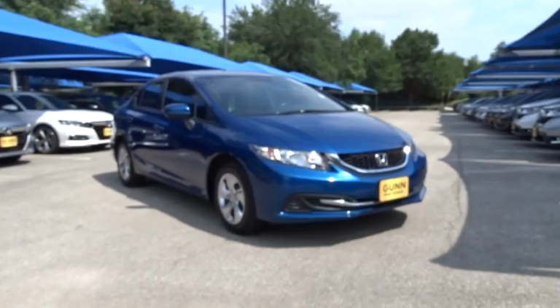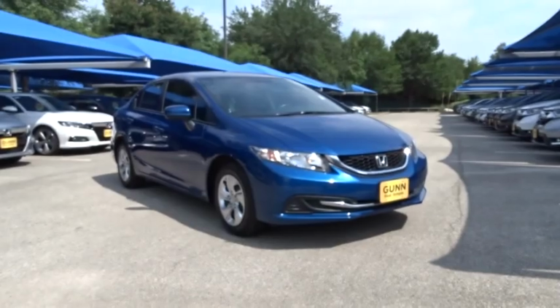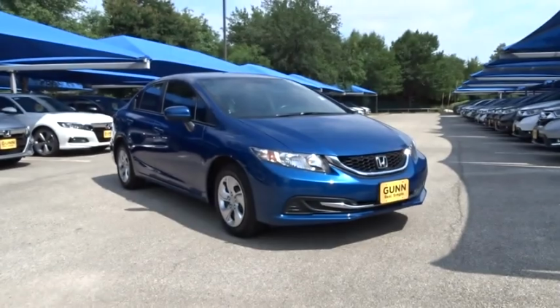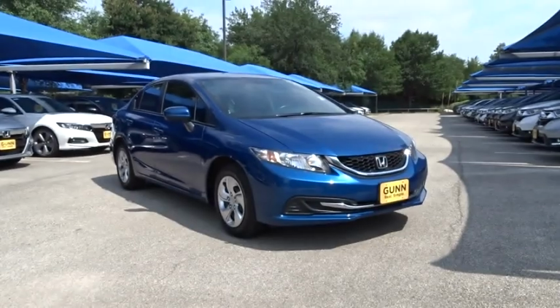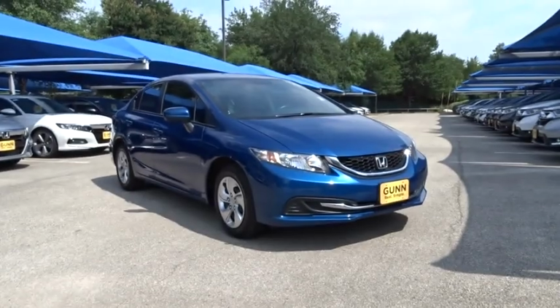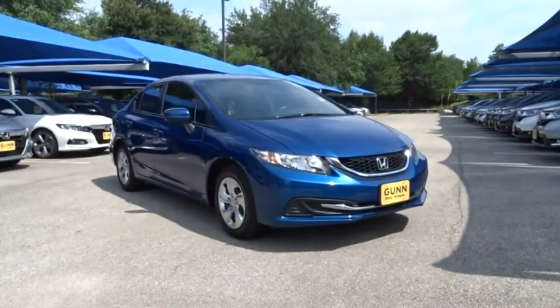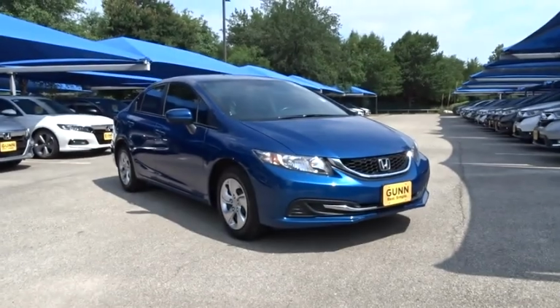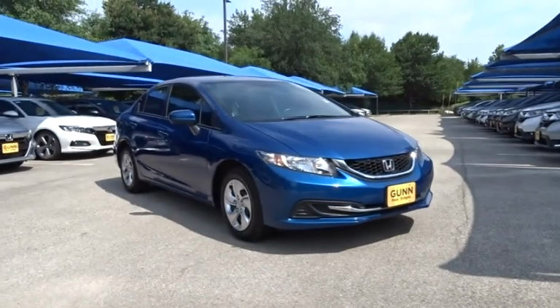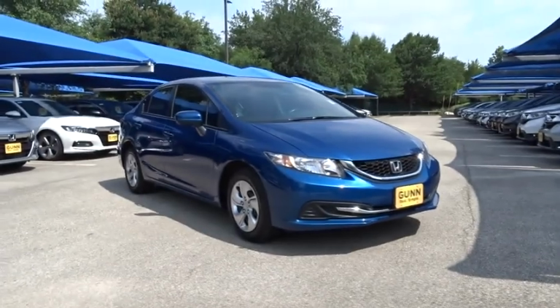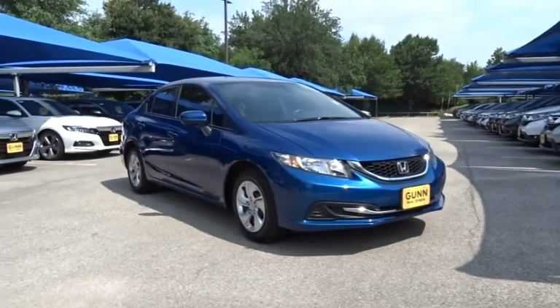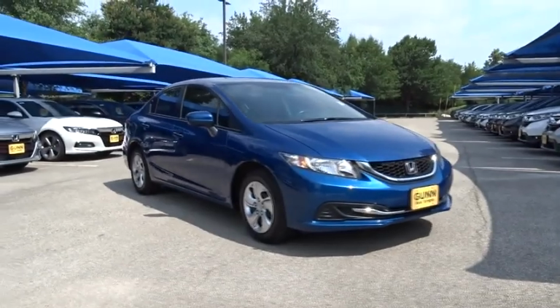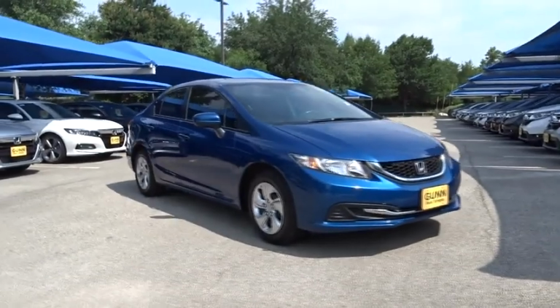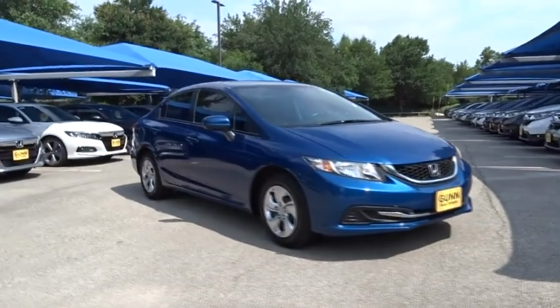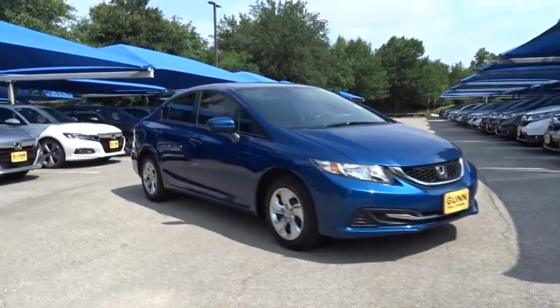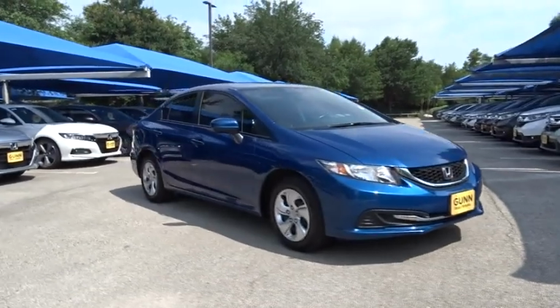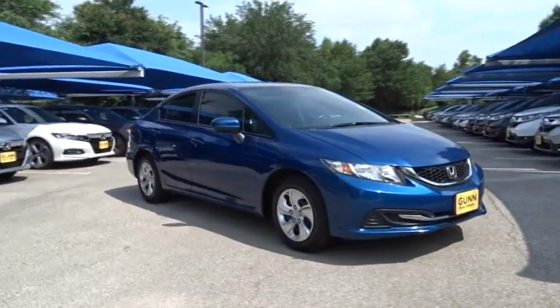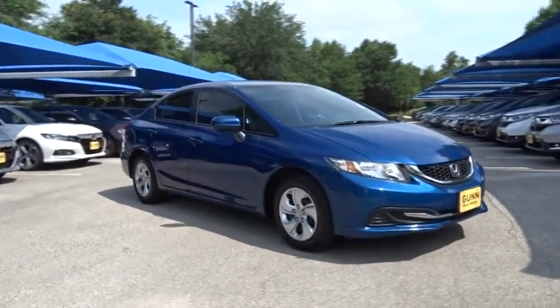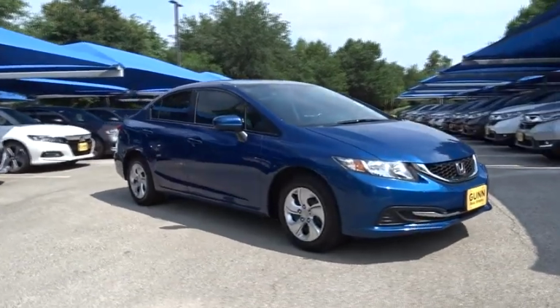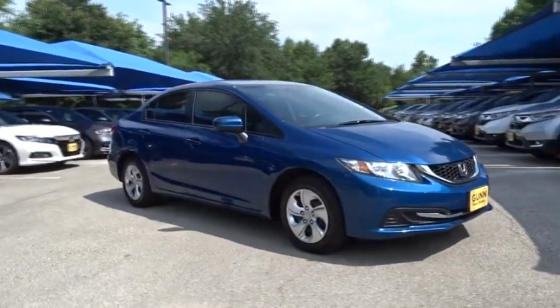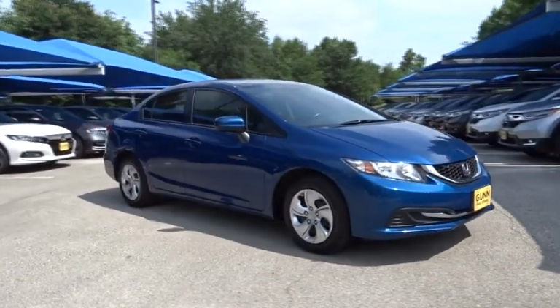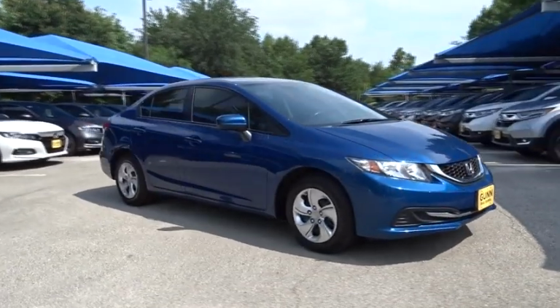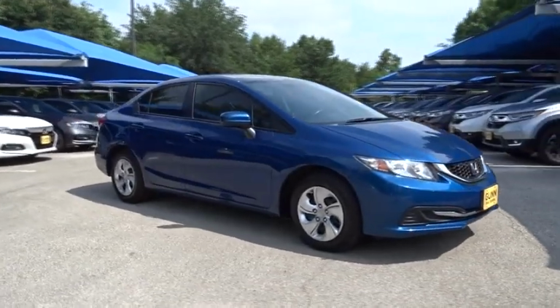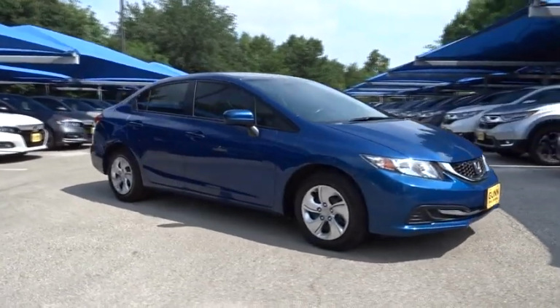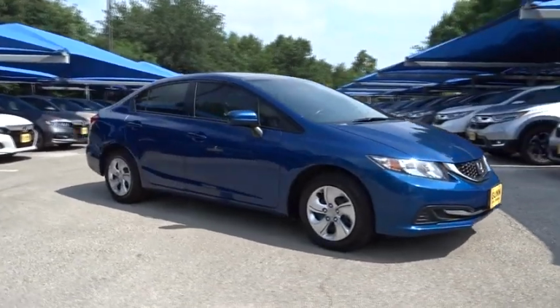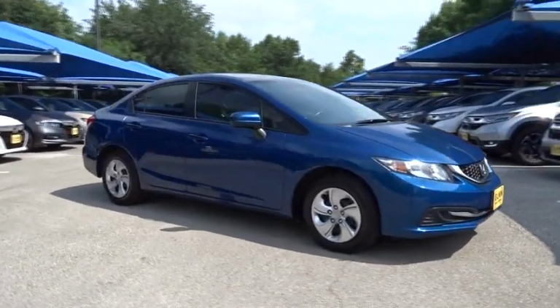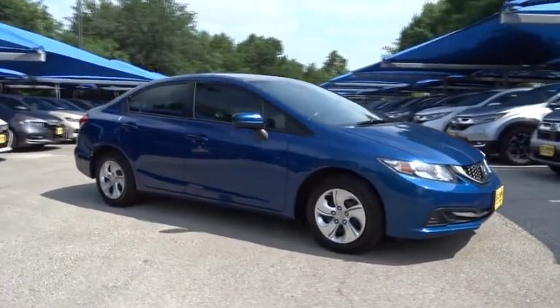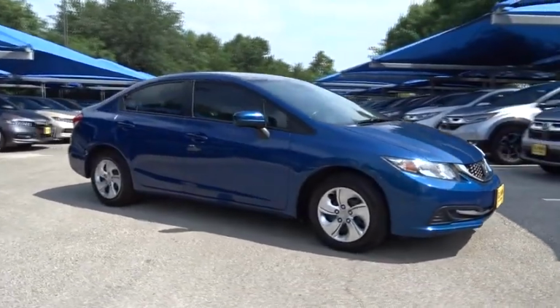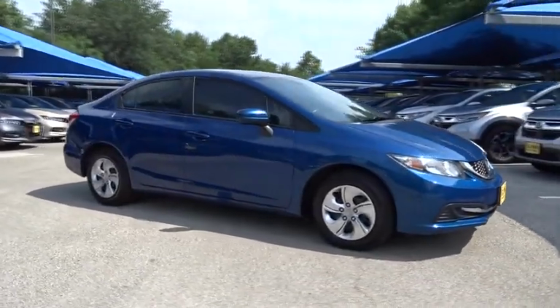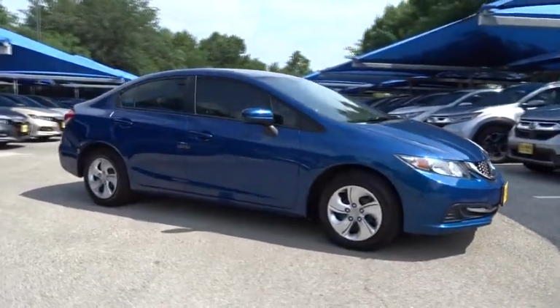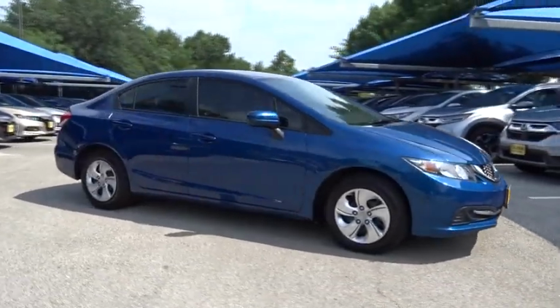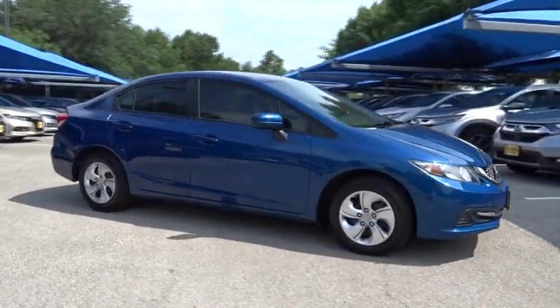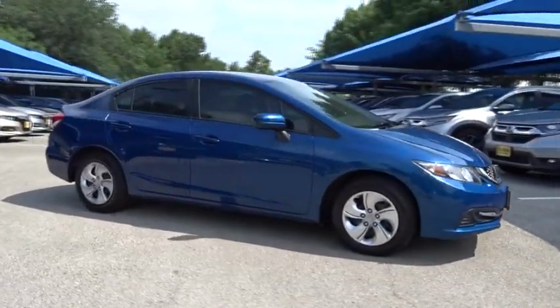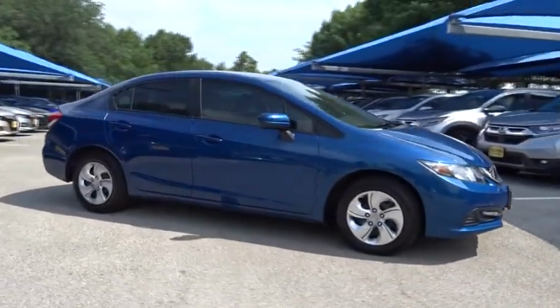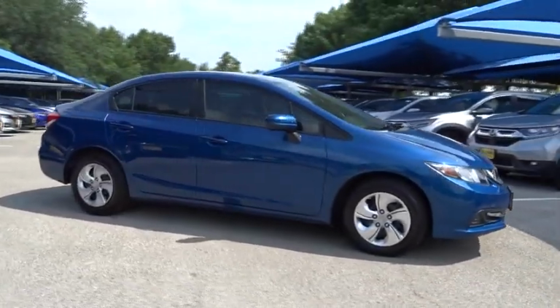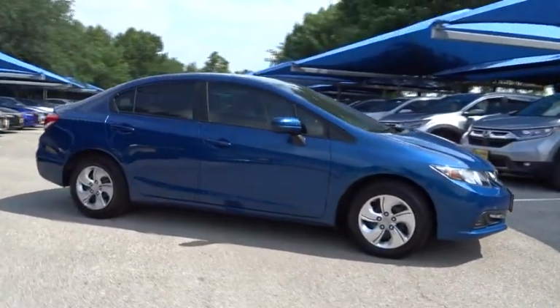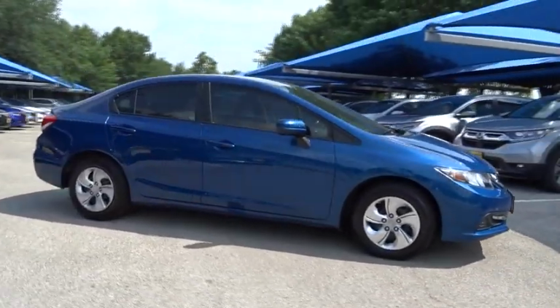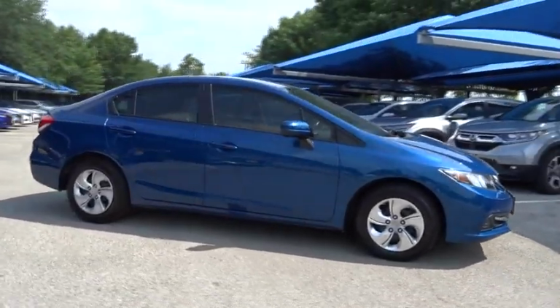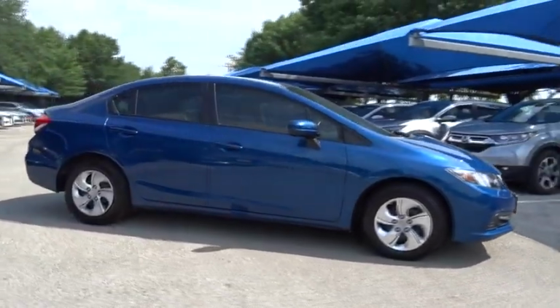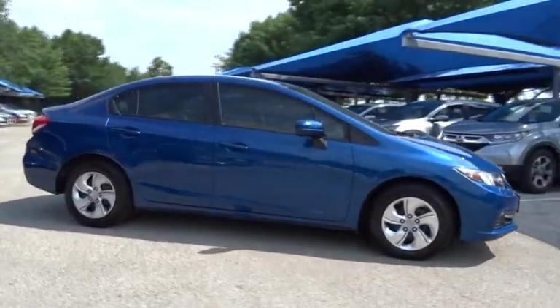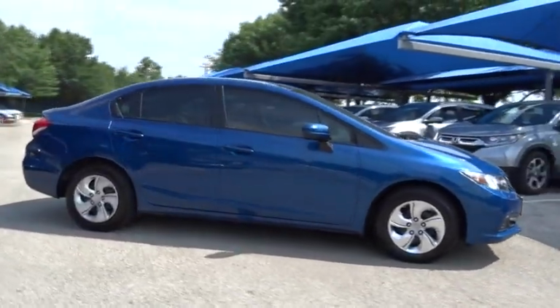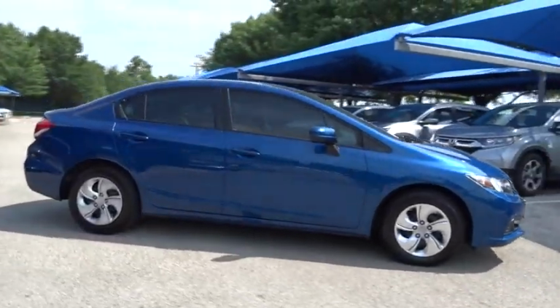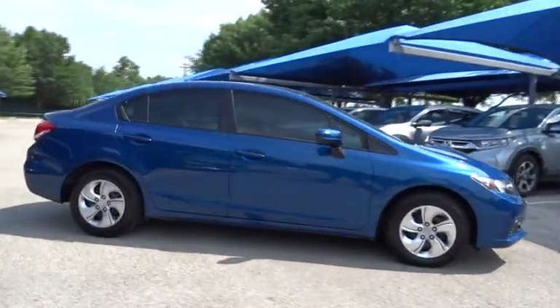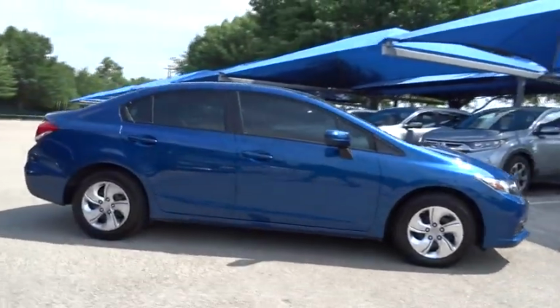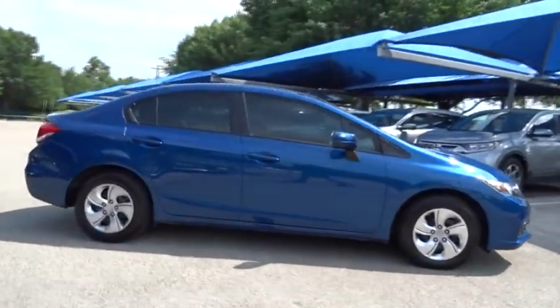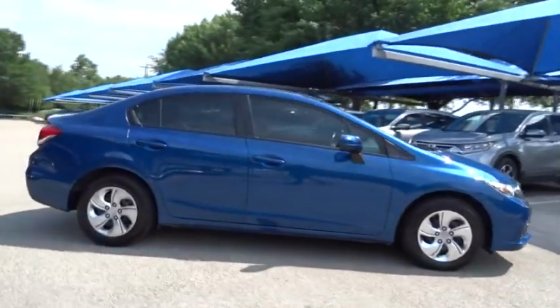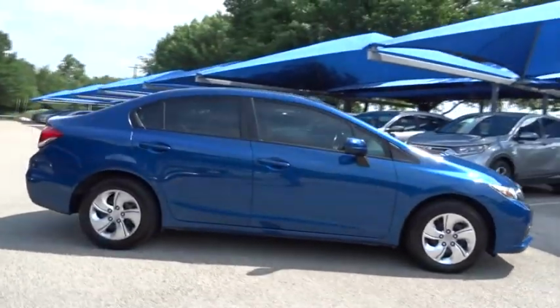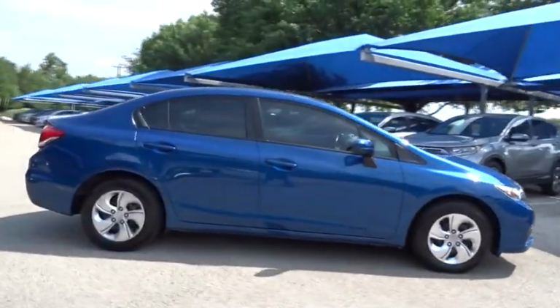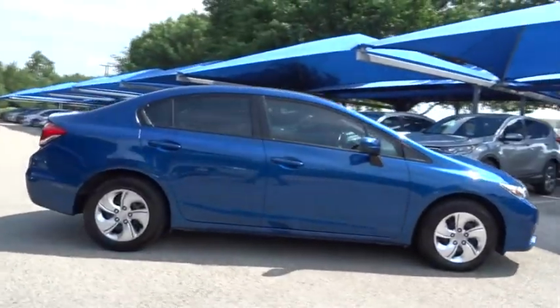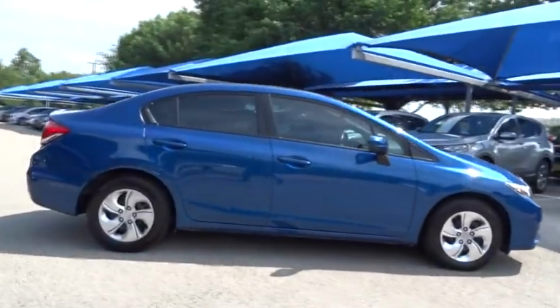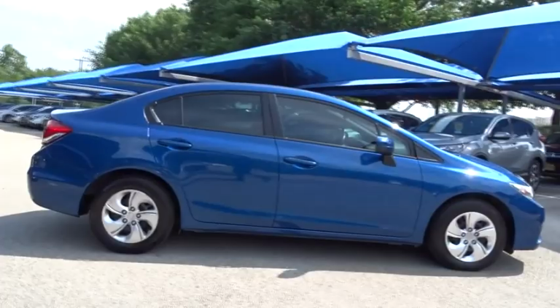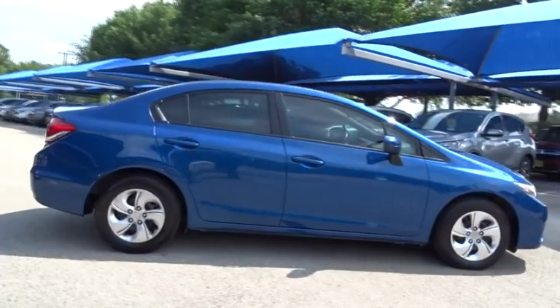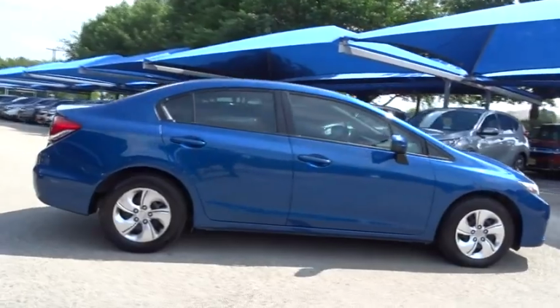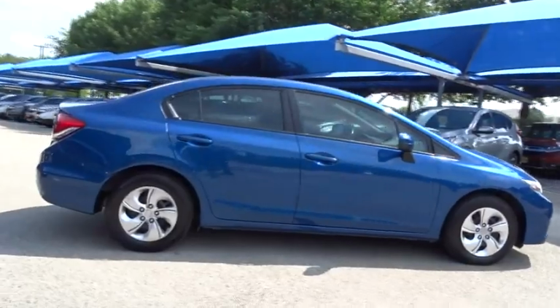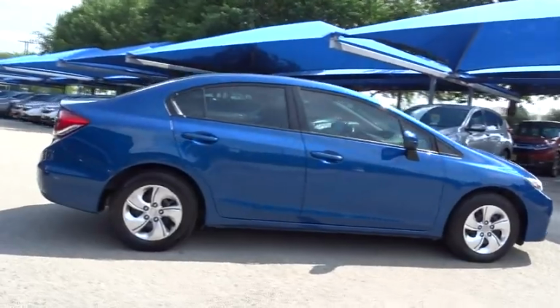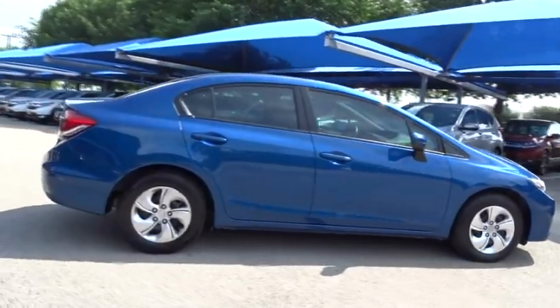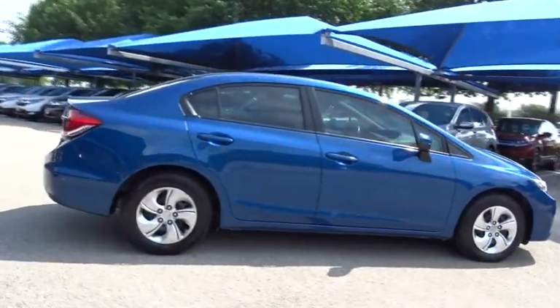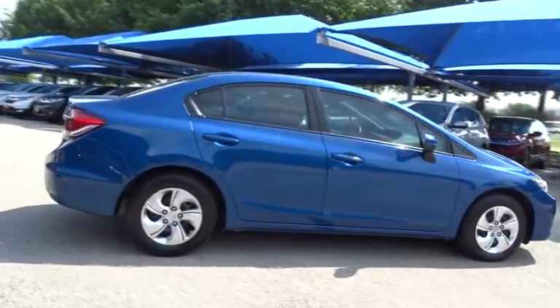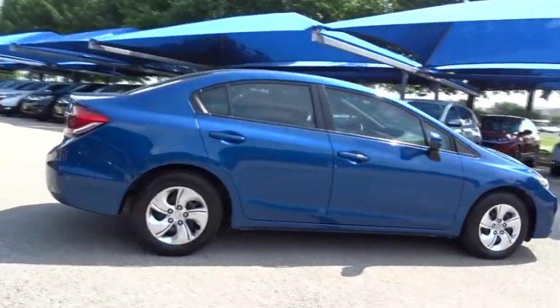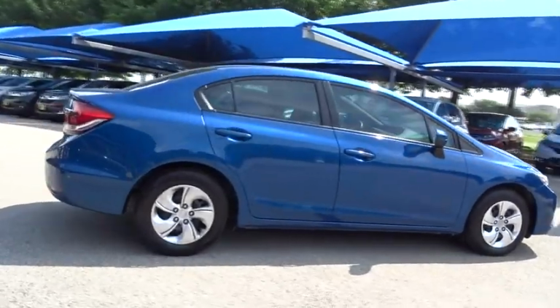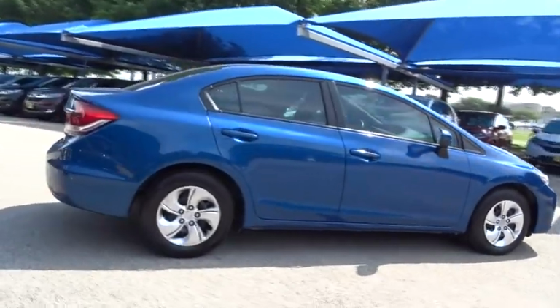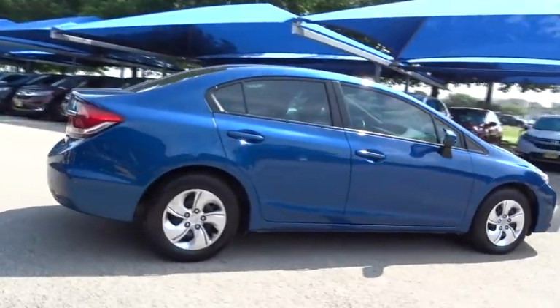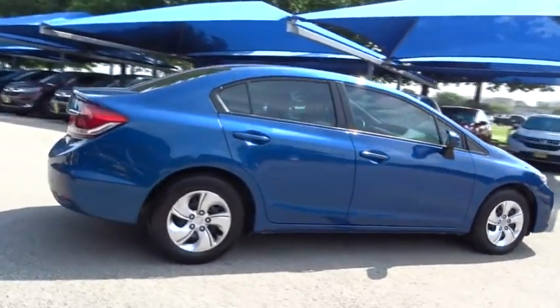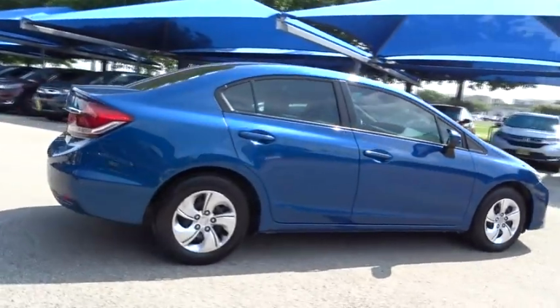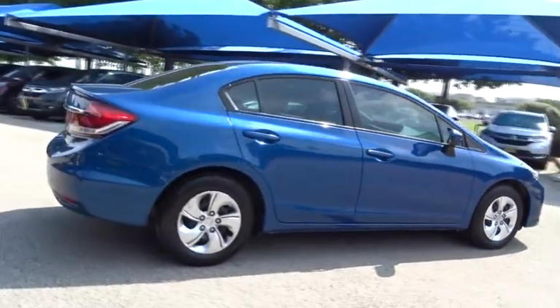The 2015 Honda Civic. Practical, awesome gas mileage, and incredibly reliable.